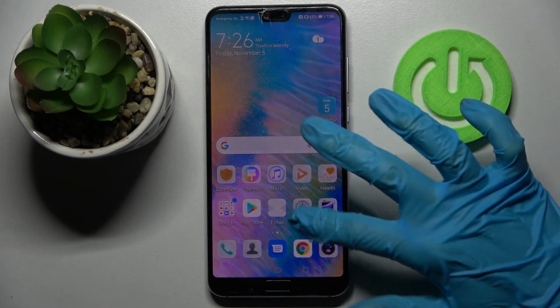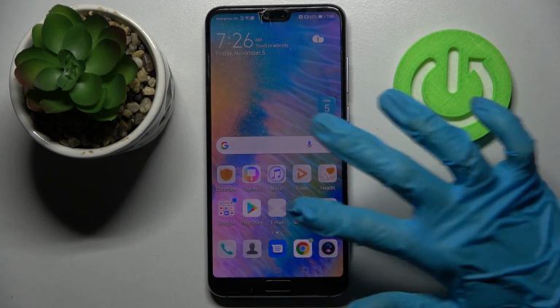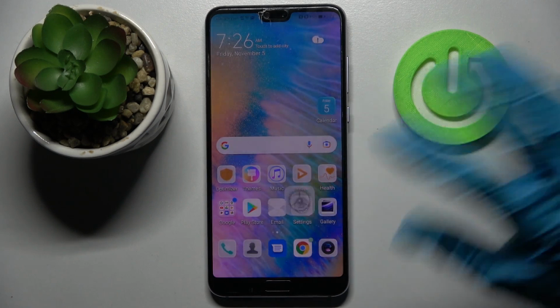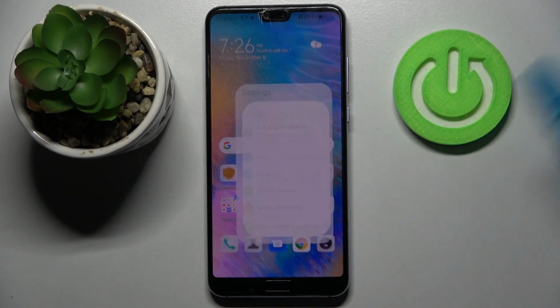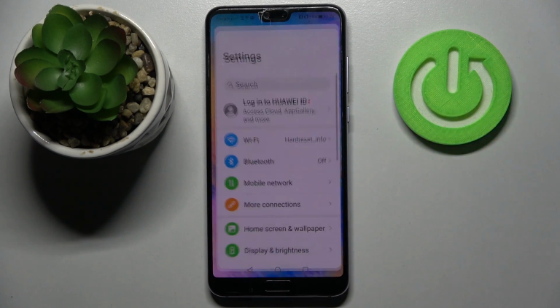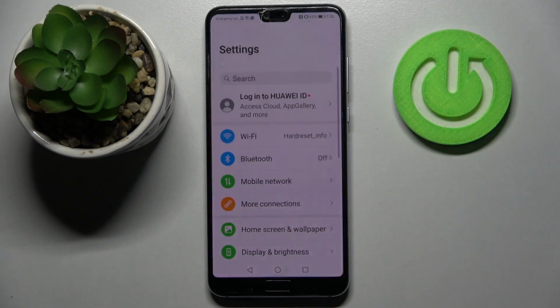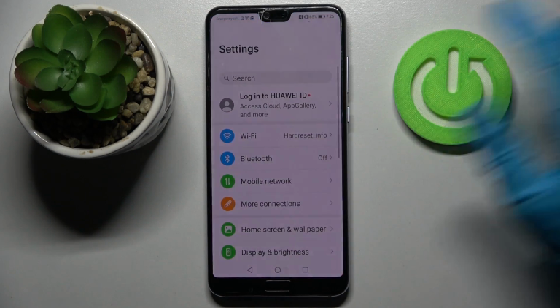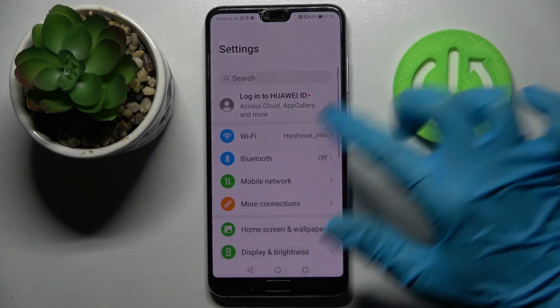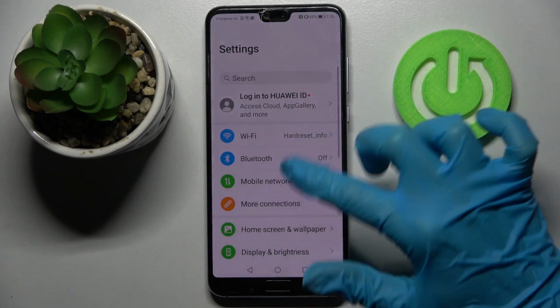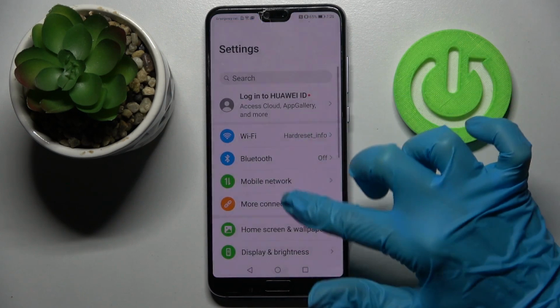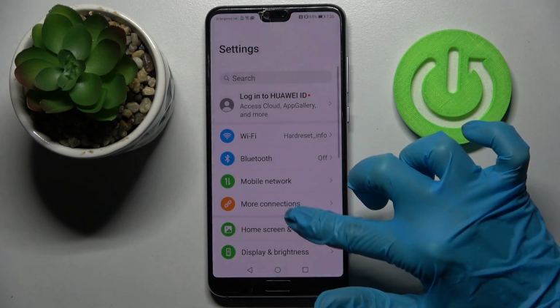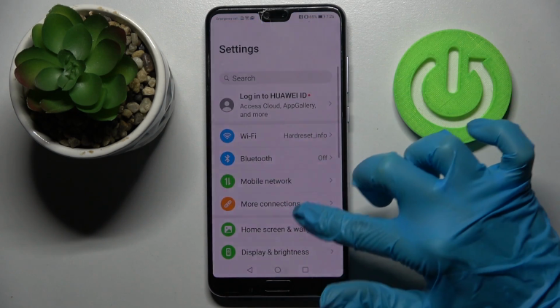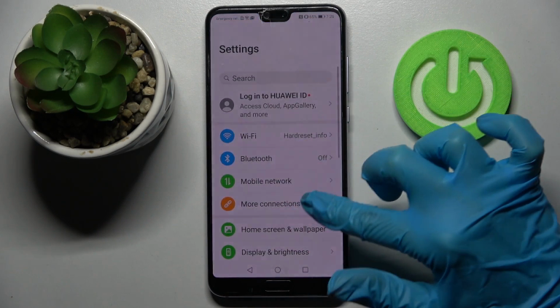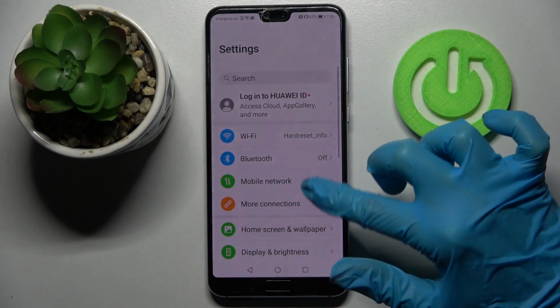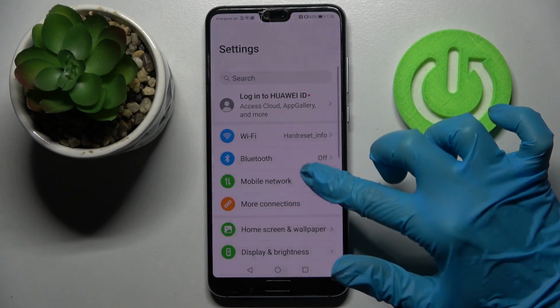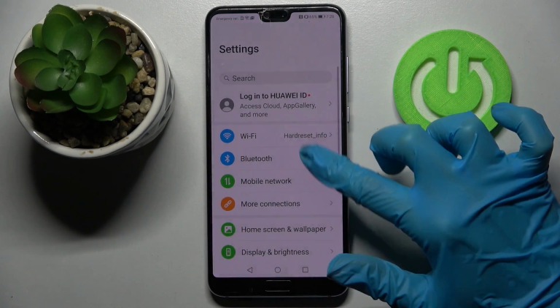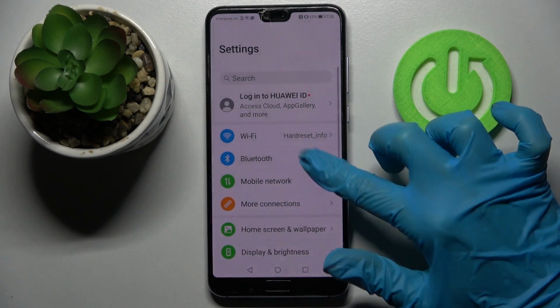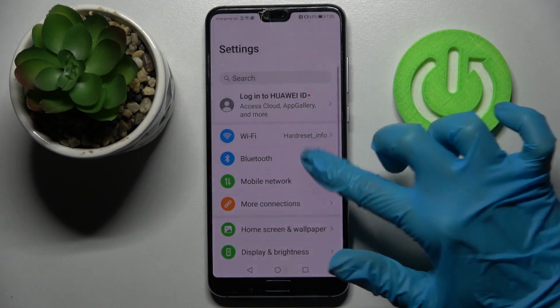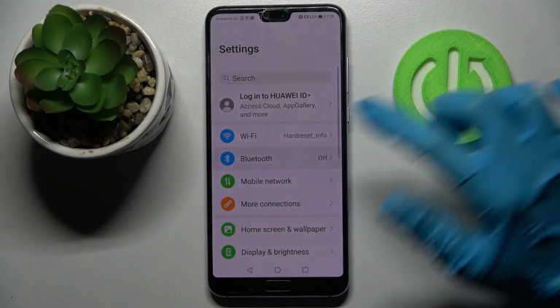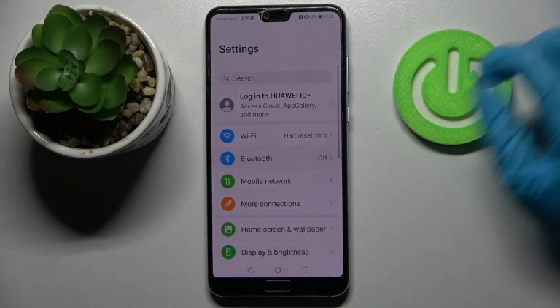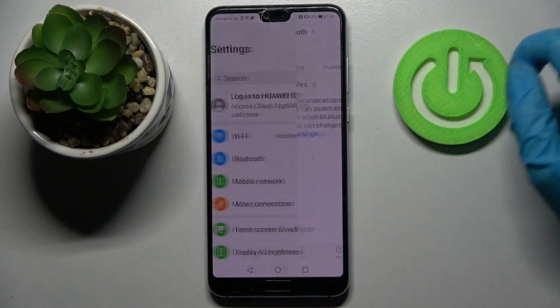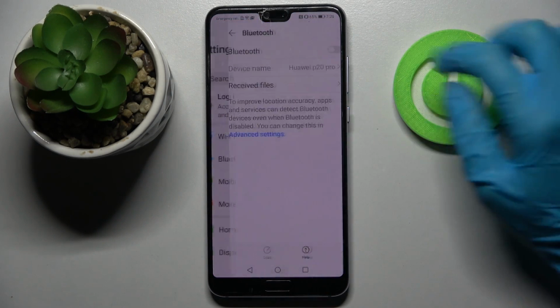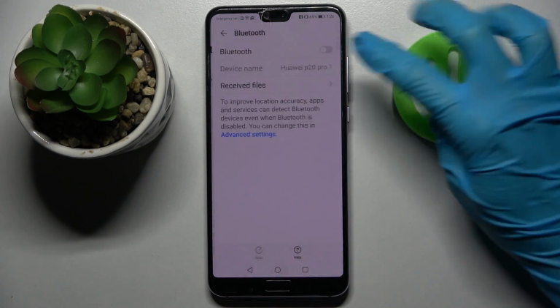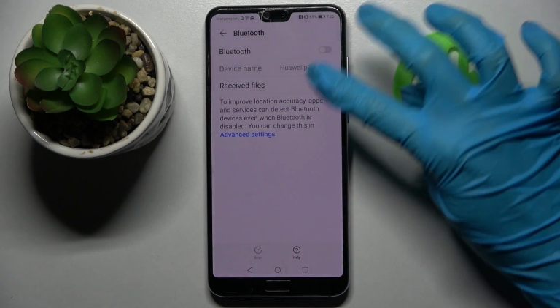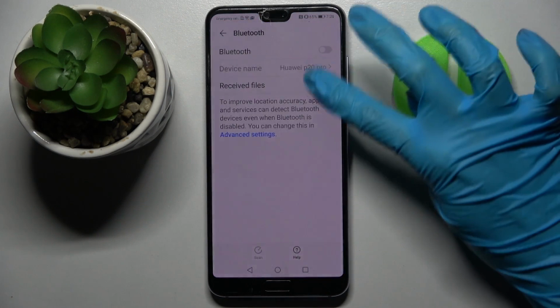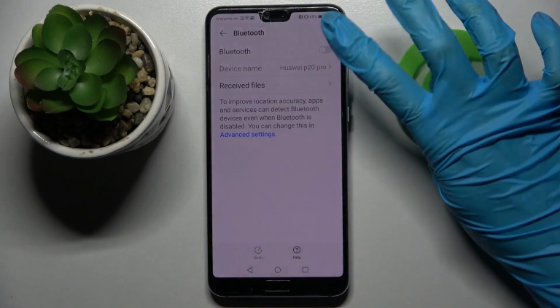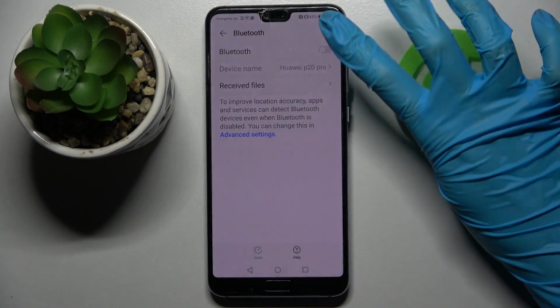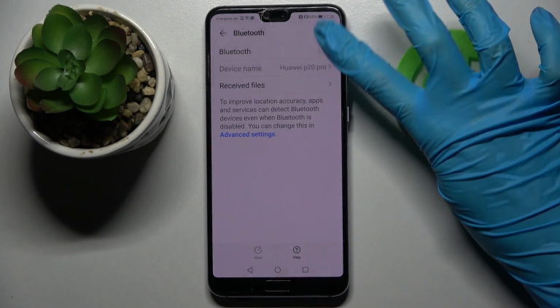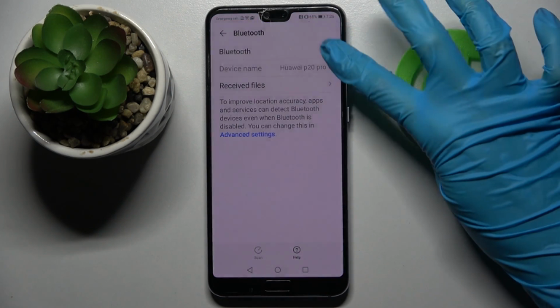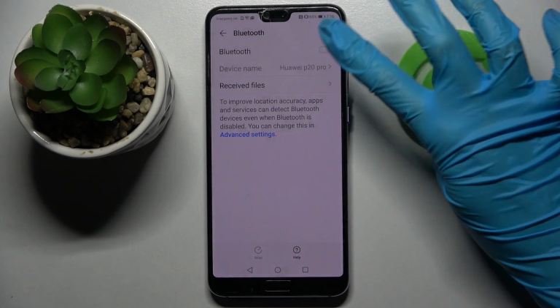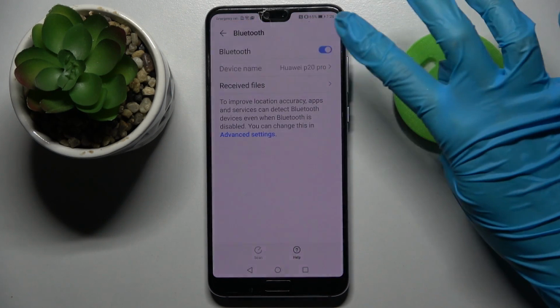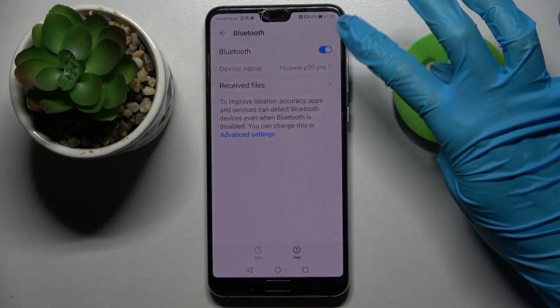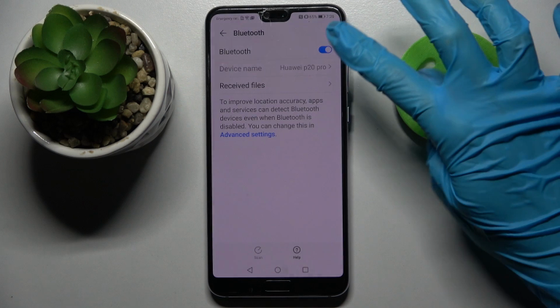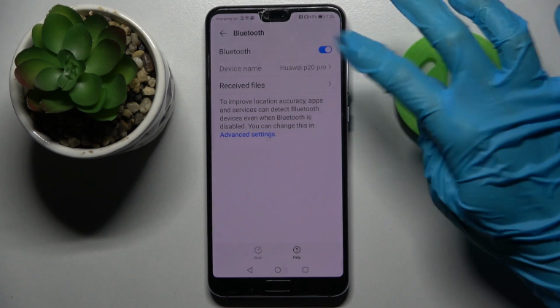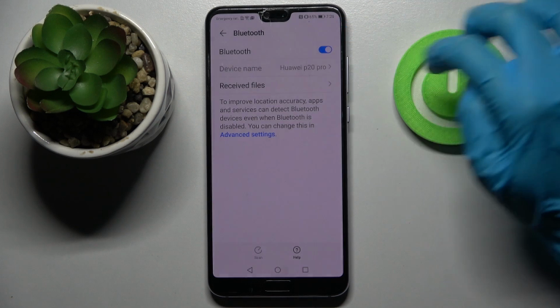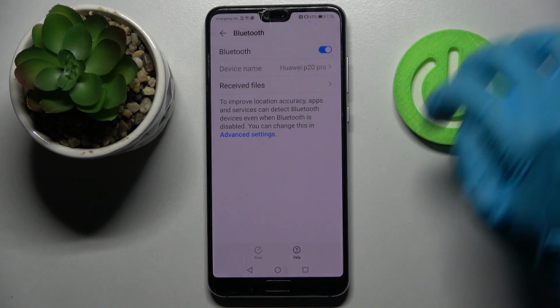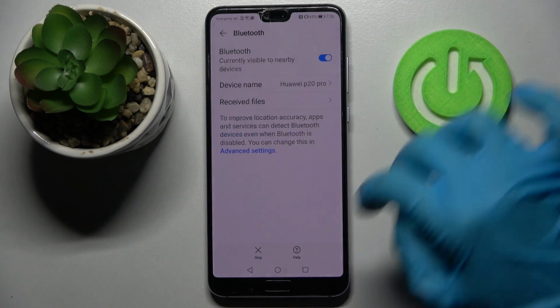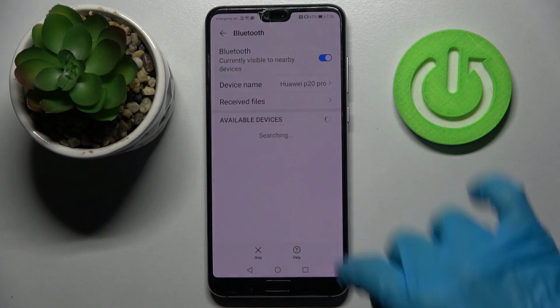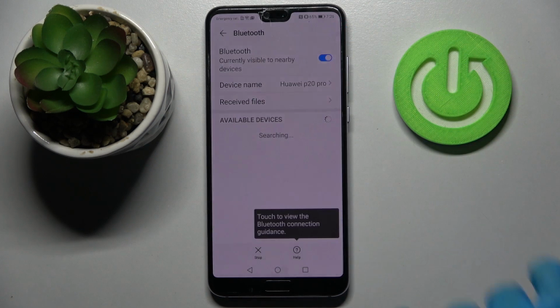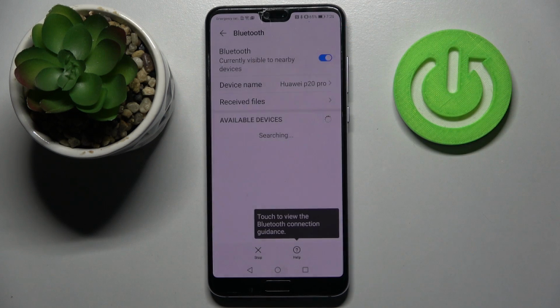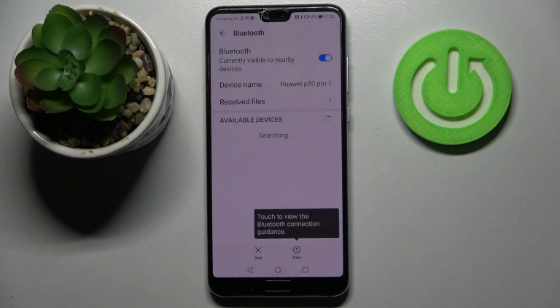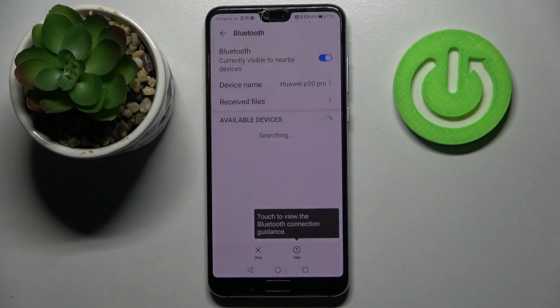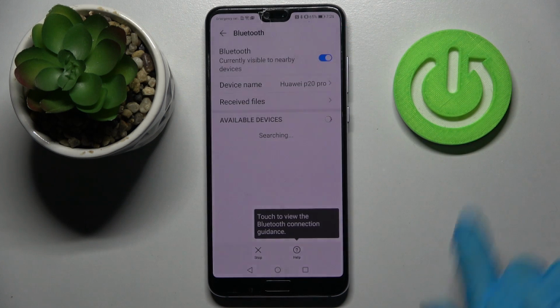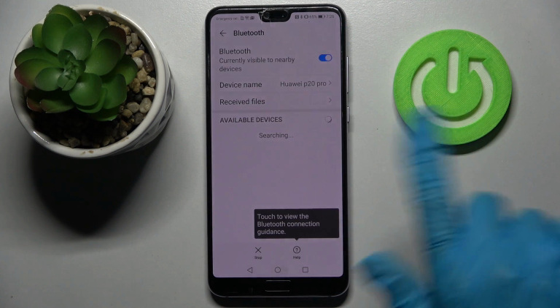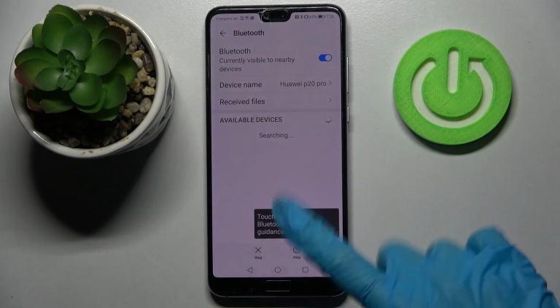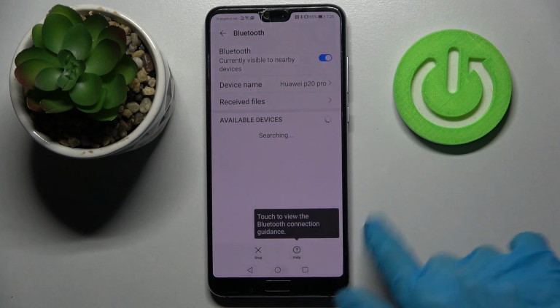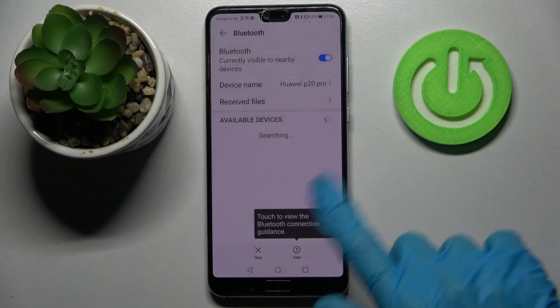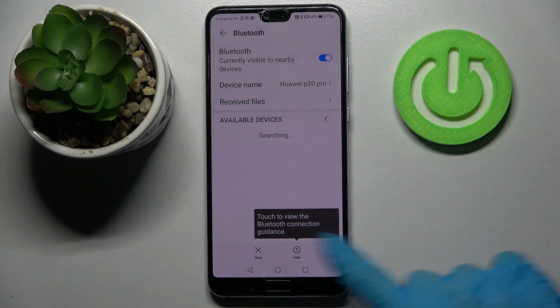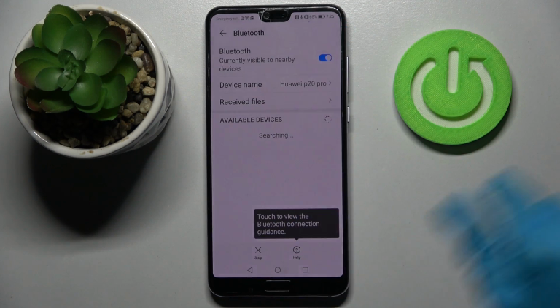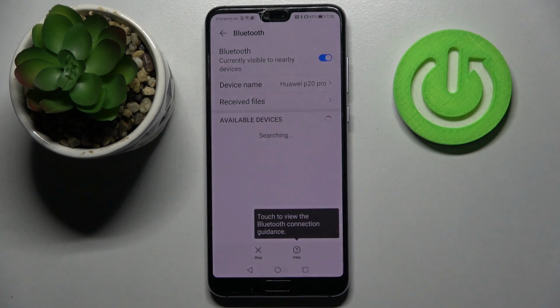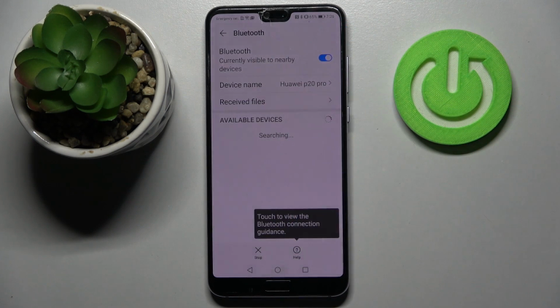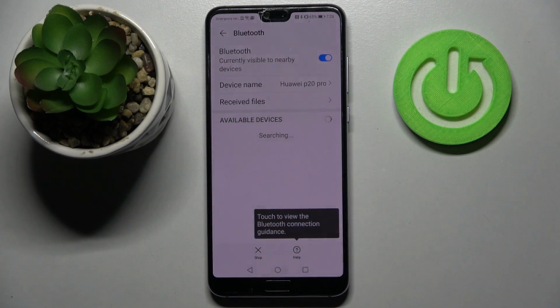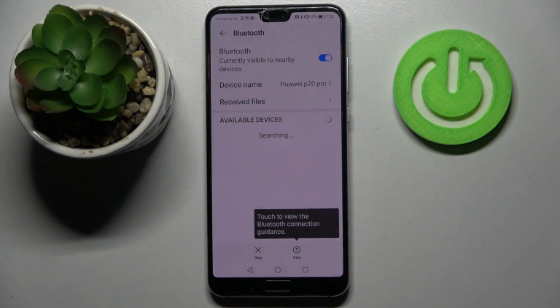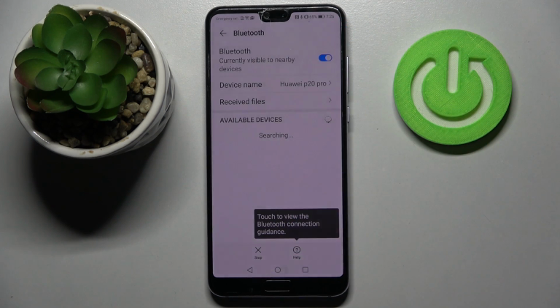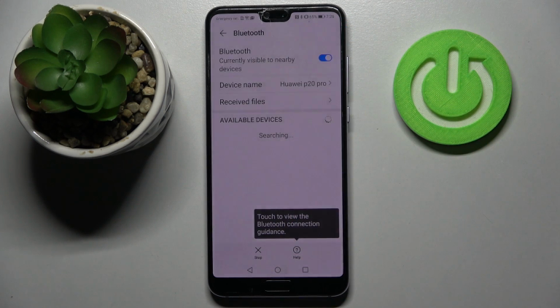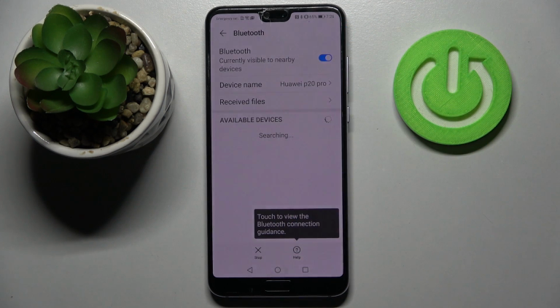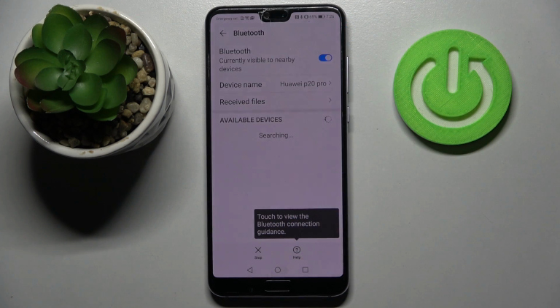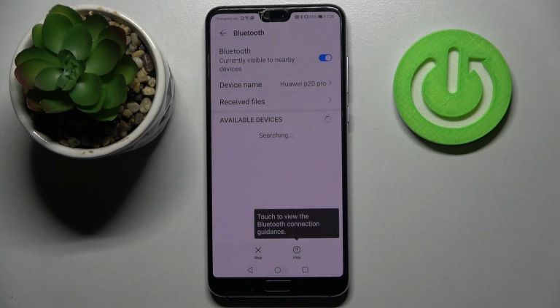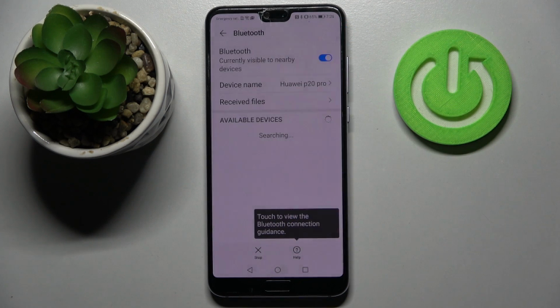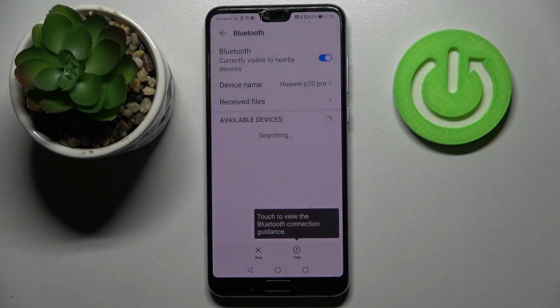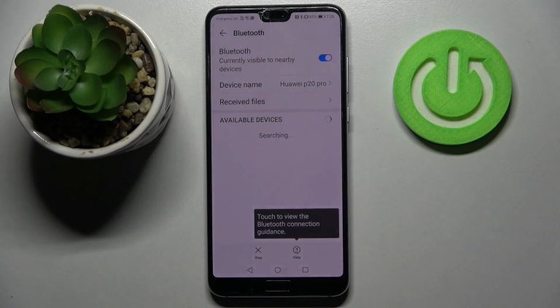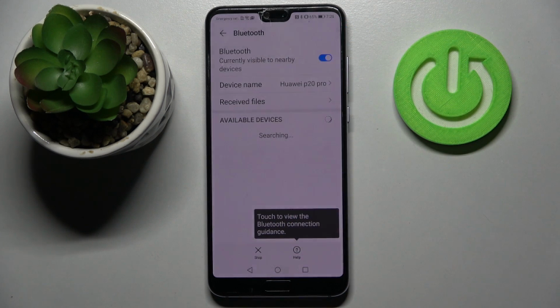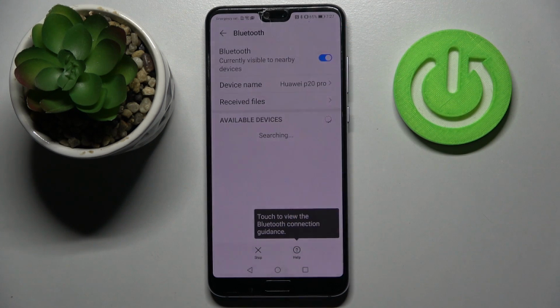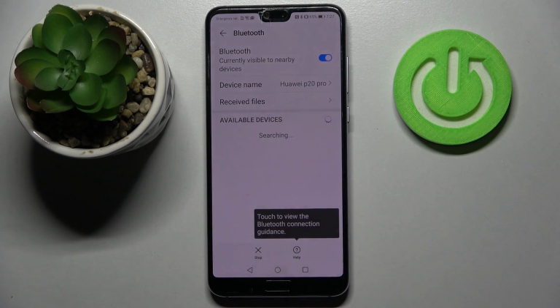Firstly, open Settings and choose Bluetooth. Then click on the toggle to activate it and wait for available devices to show up.